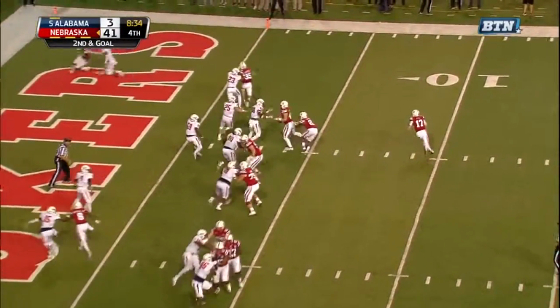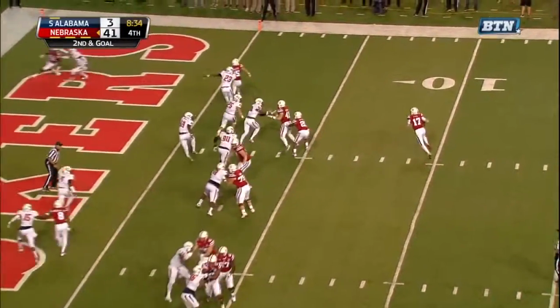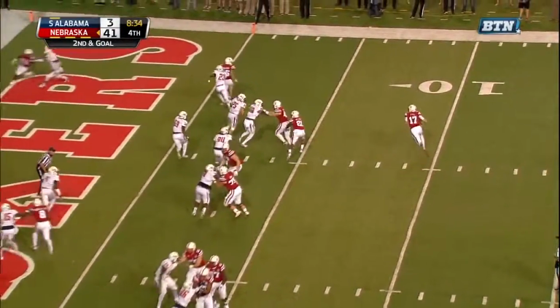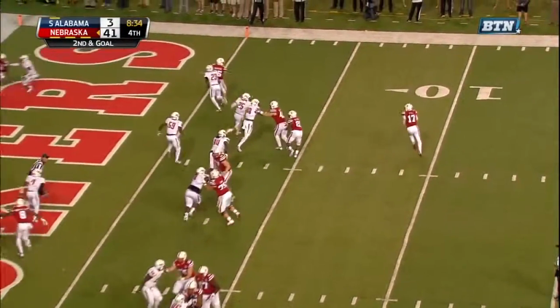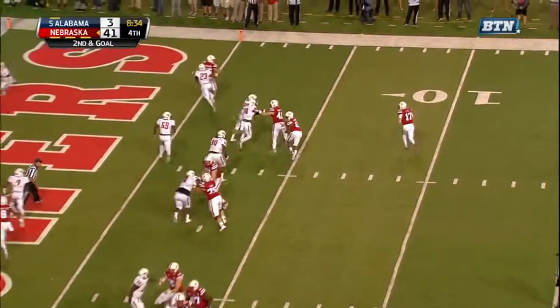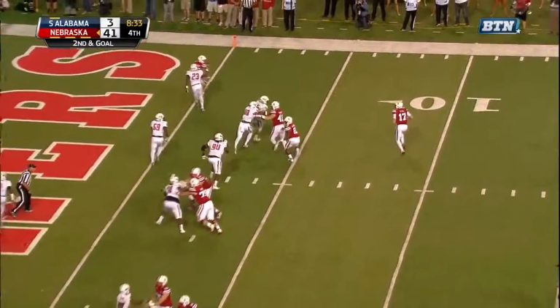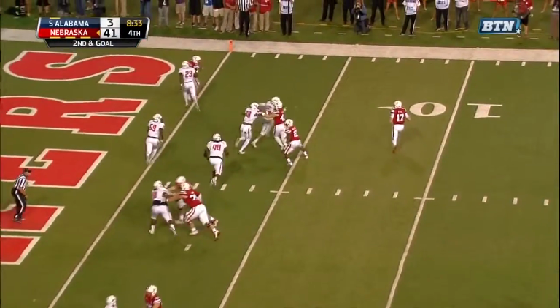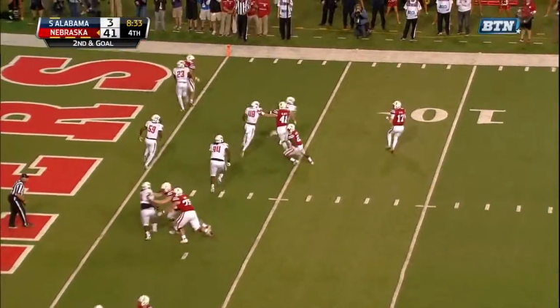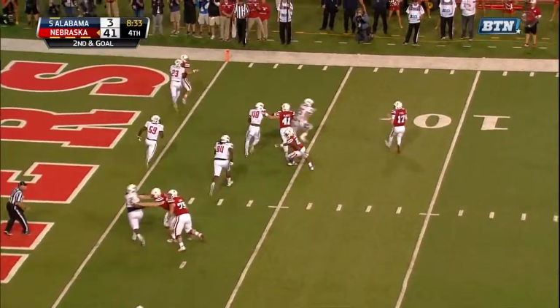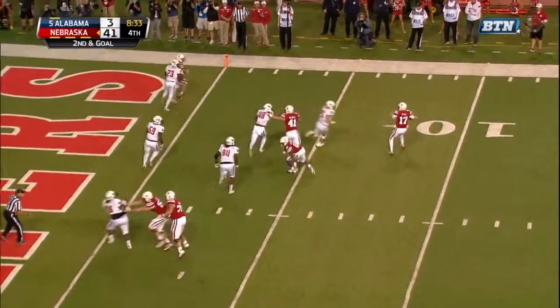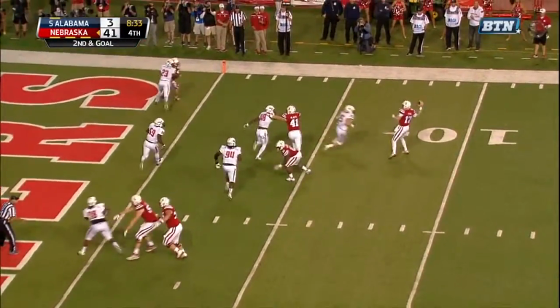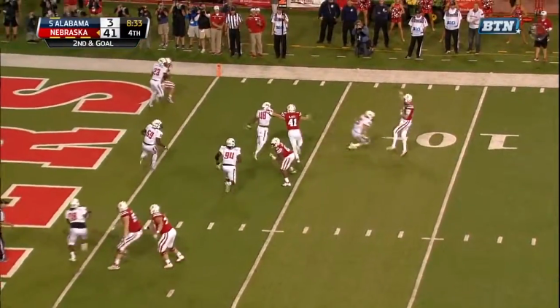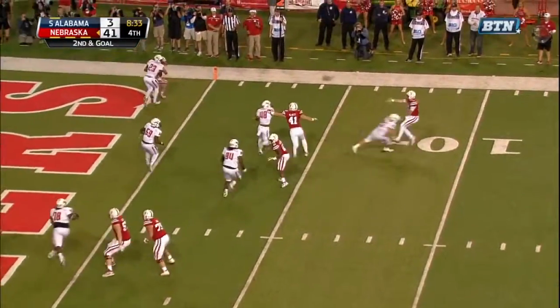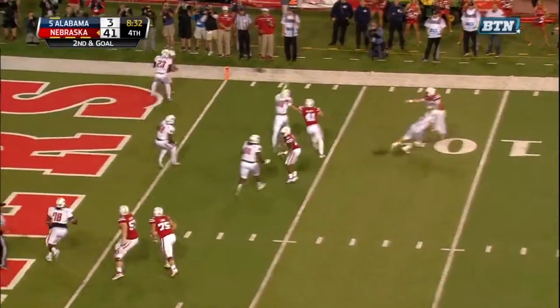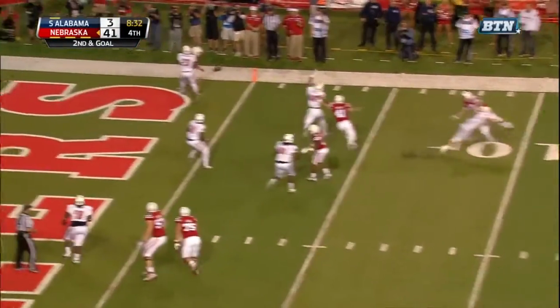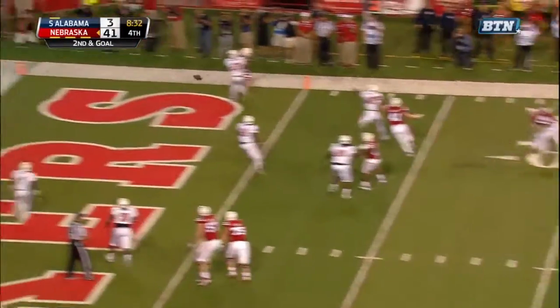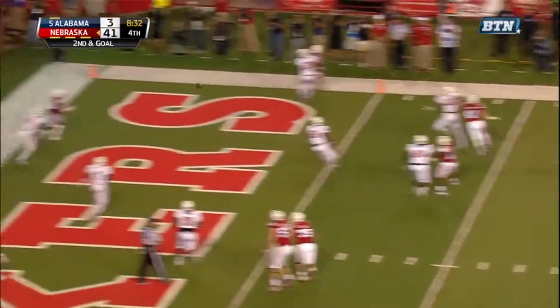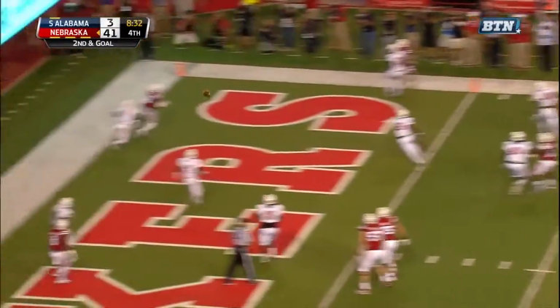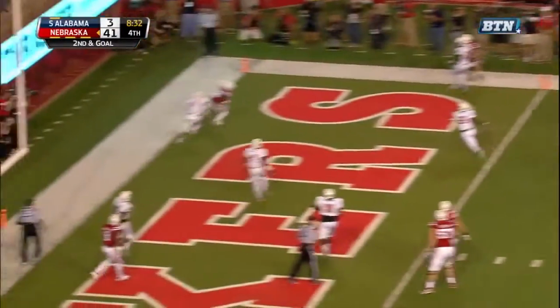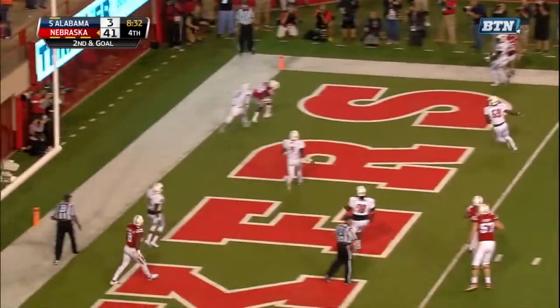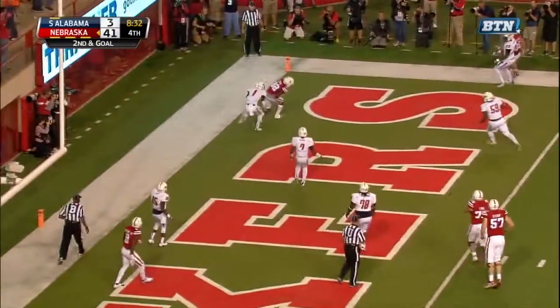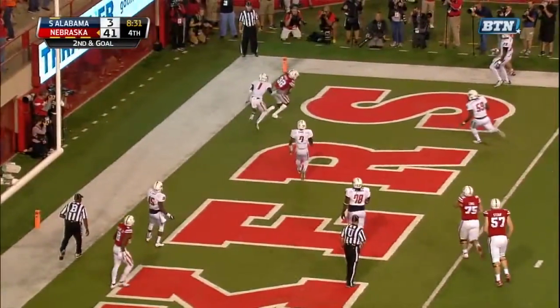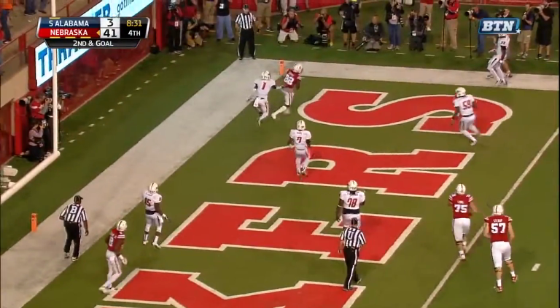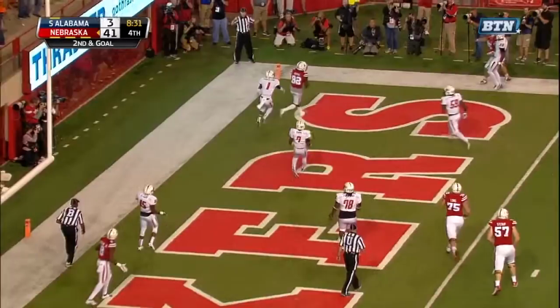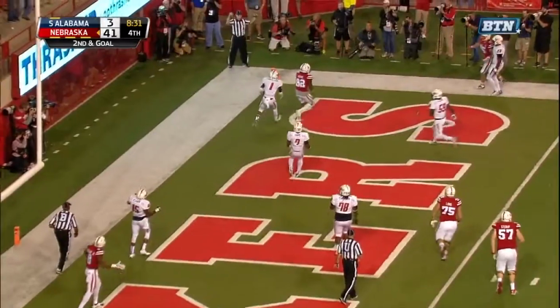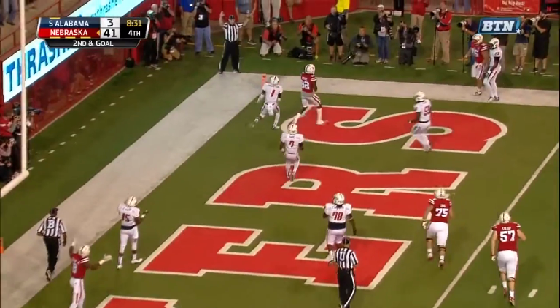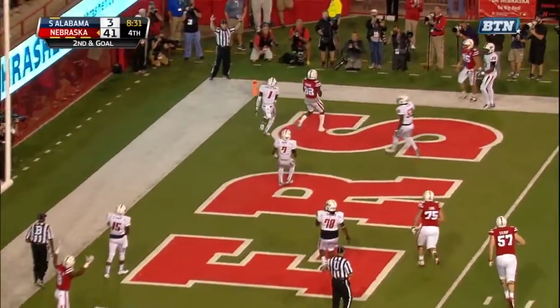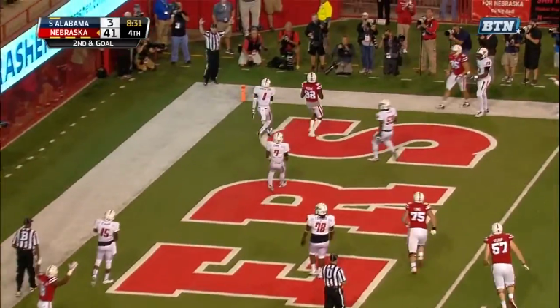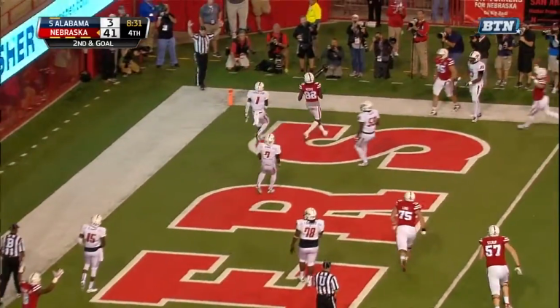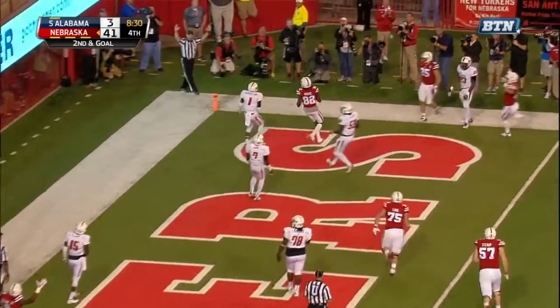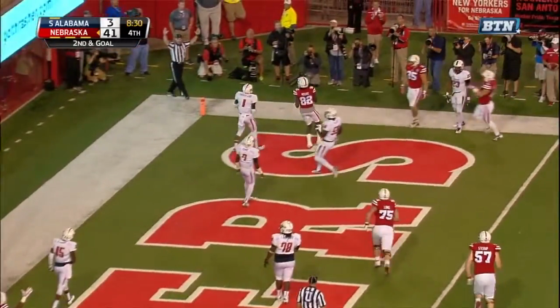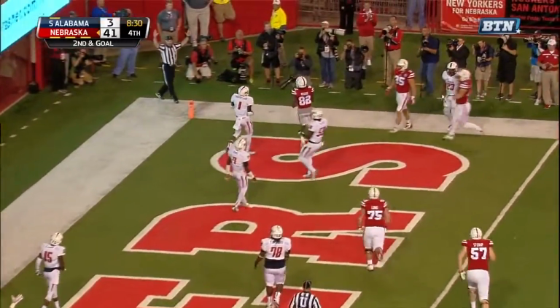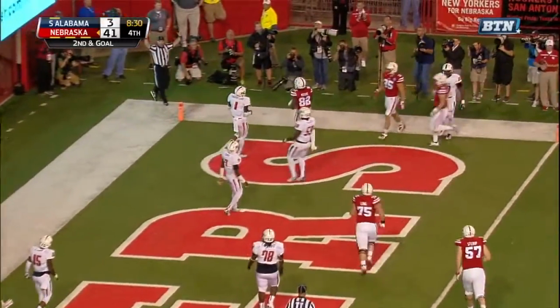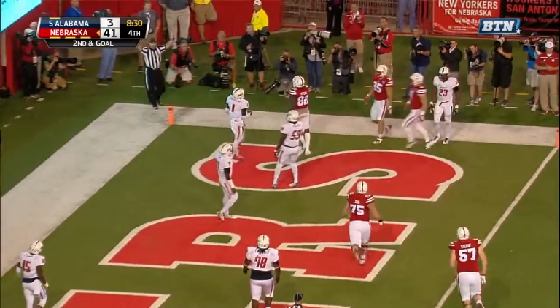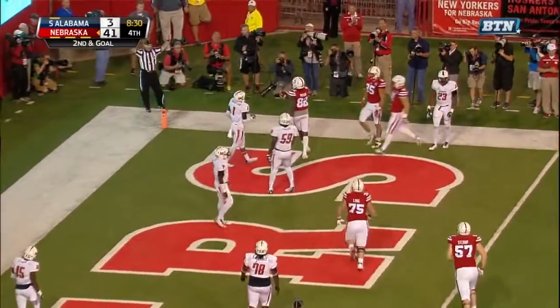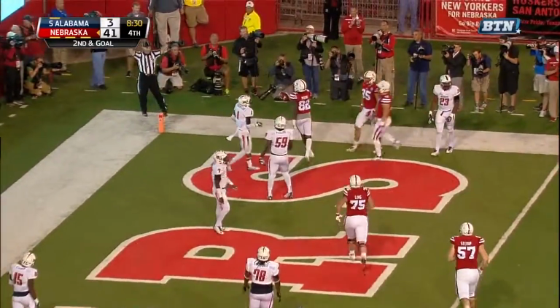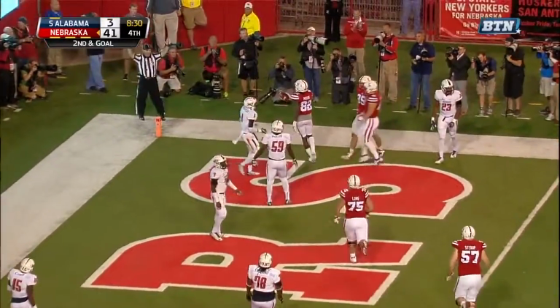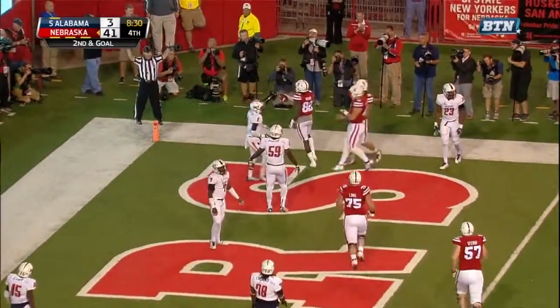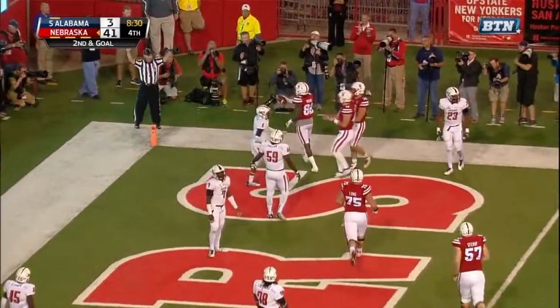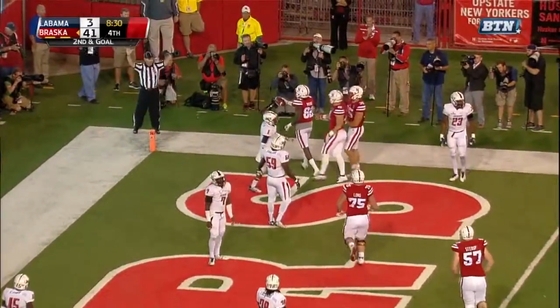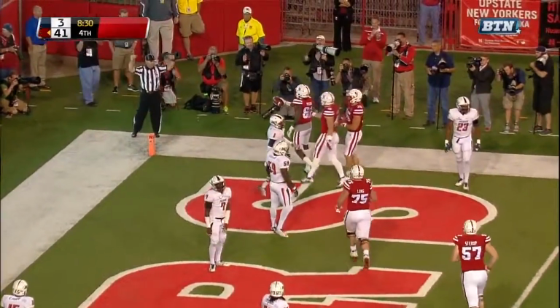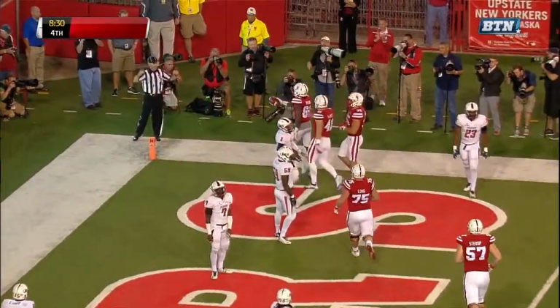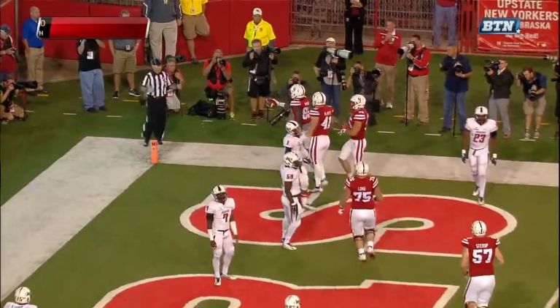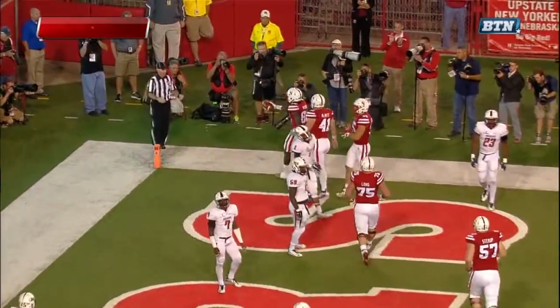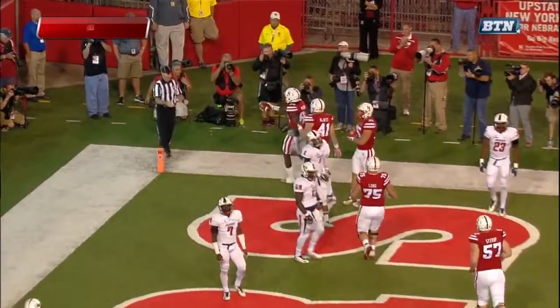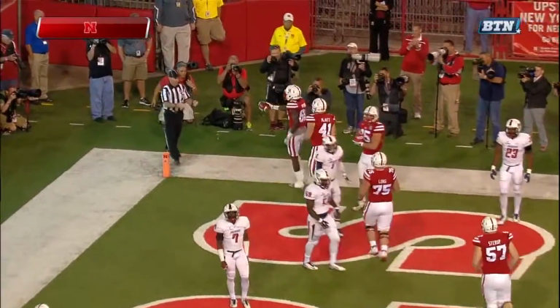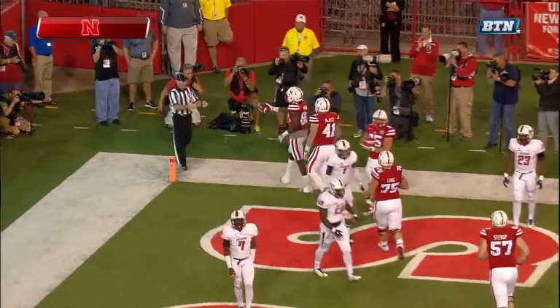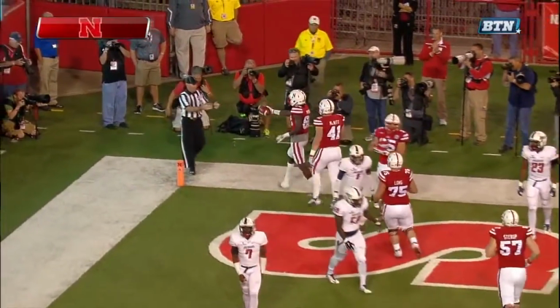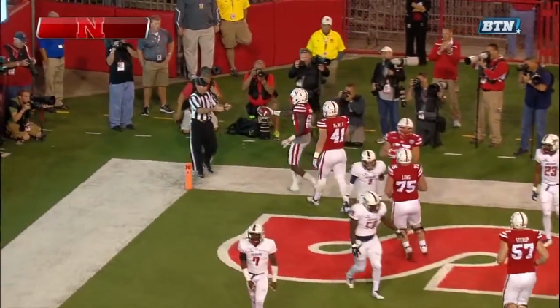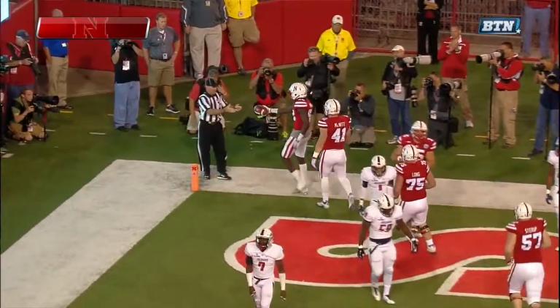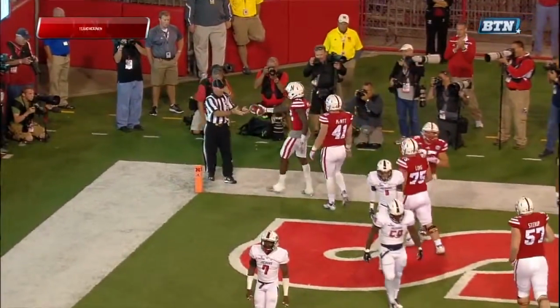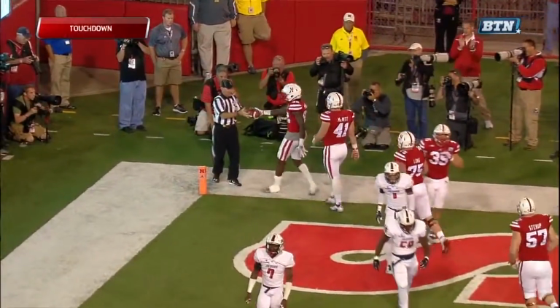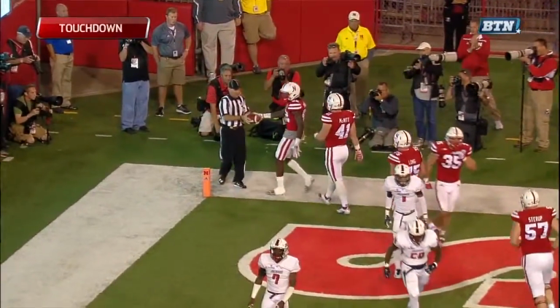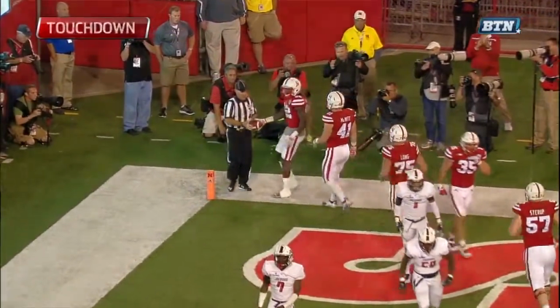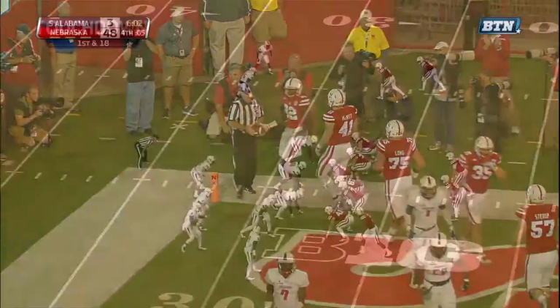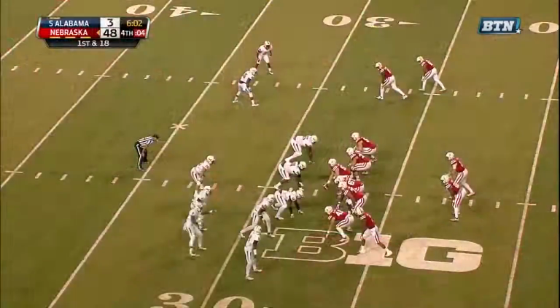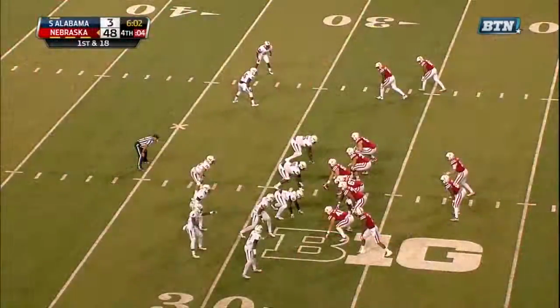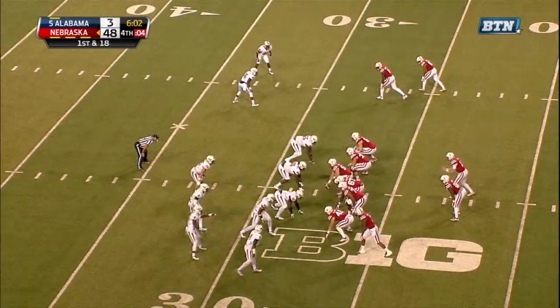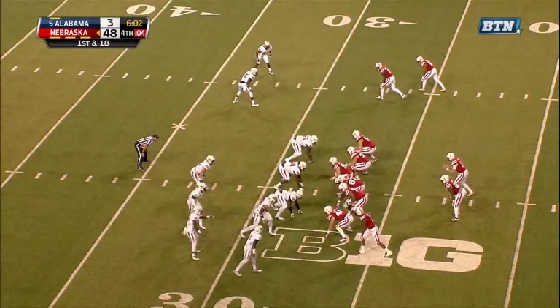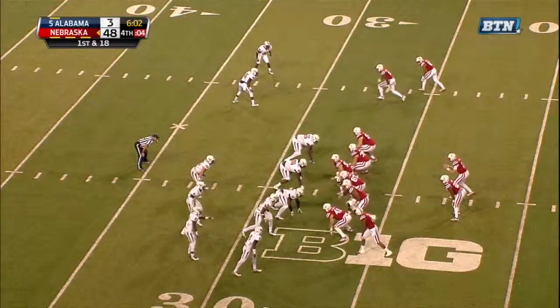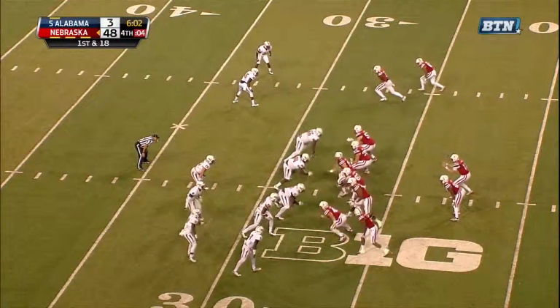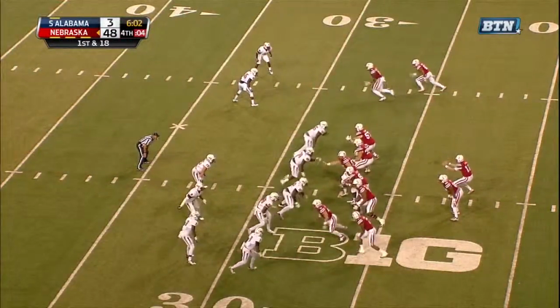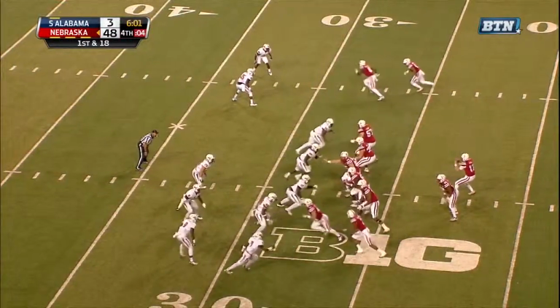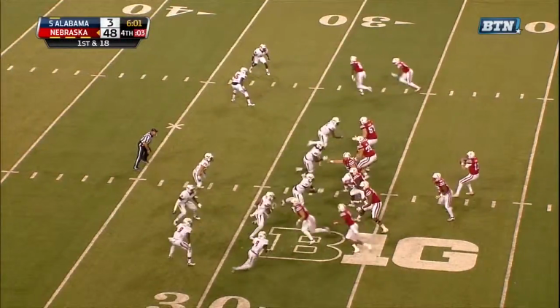Near the red zone, they're going to loft it. Caught, end zone, touchdown. Jordan Westerkamp — we told you how — the junior for Nebraska.